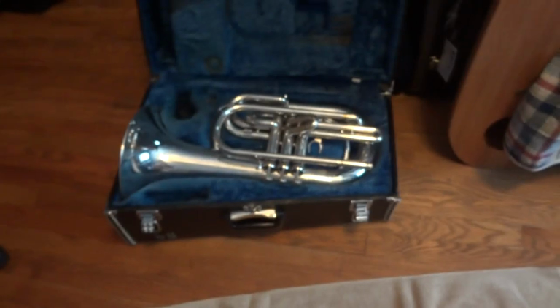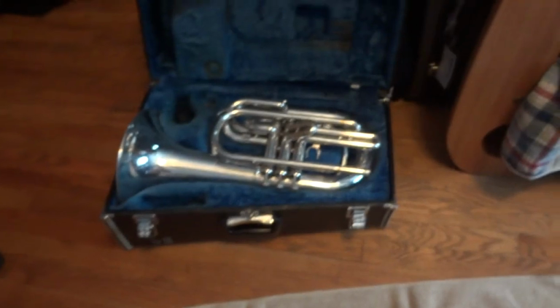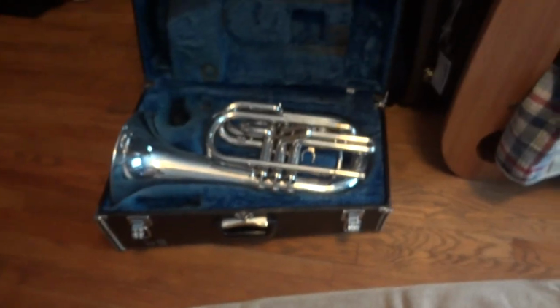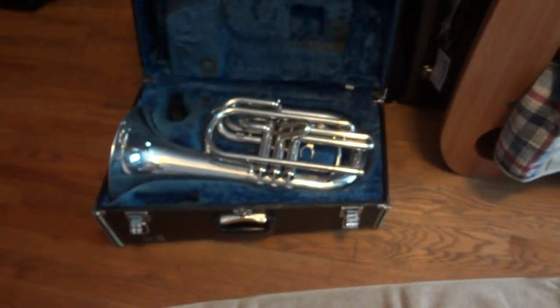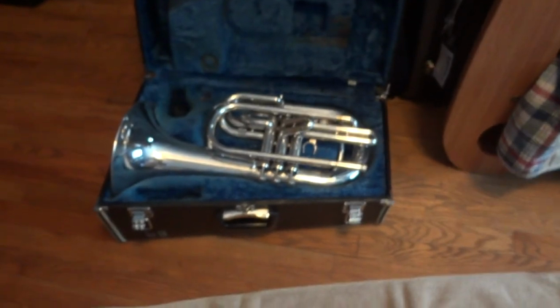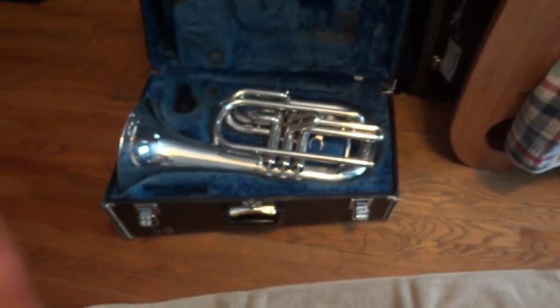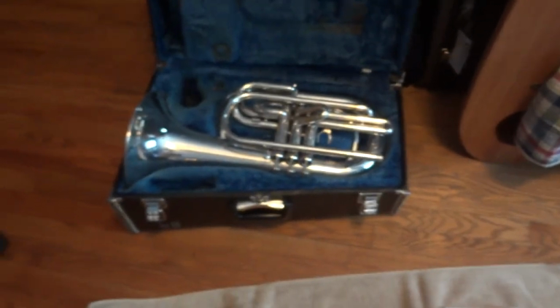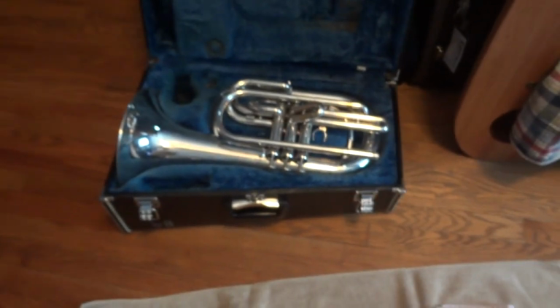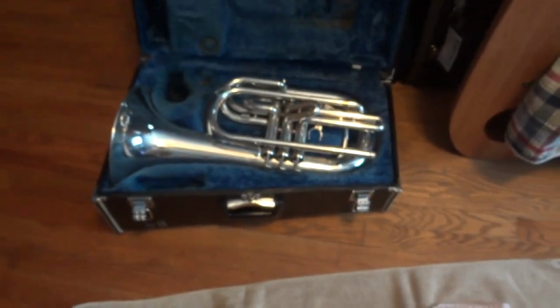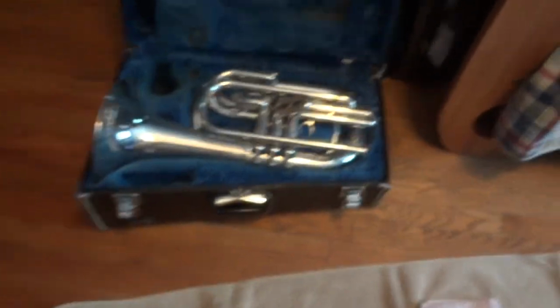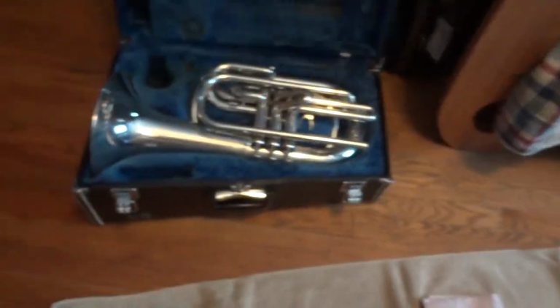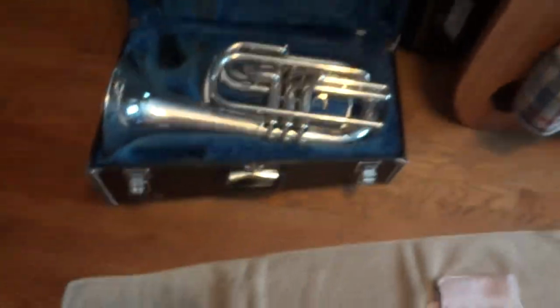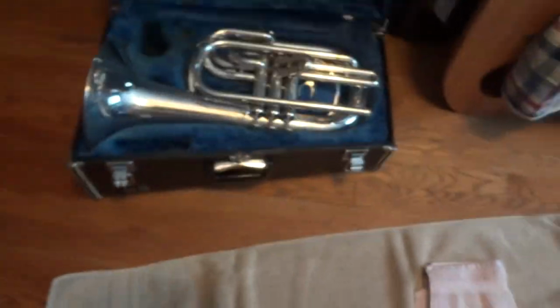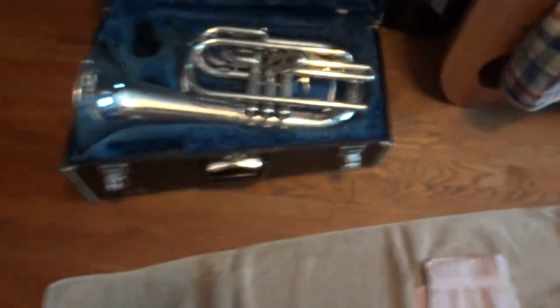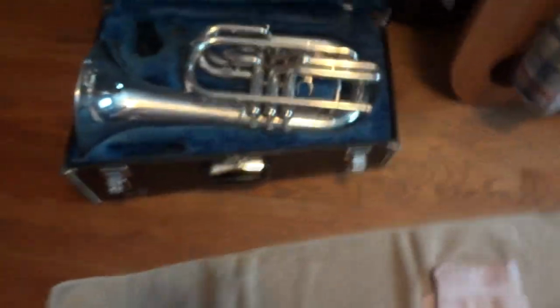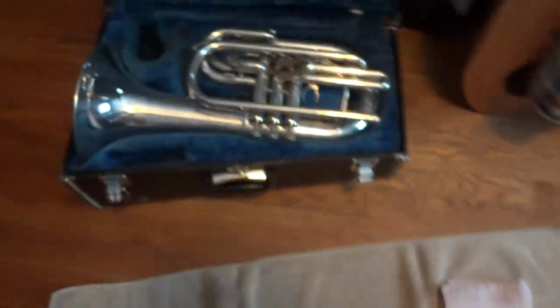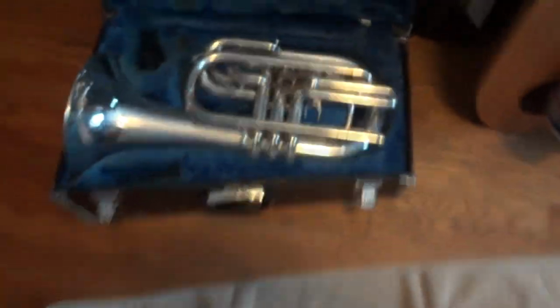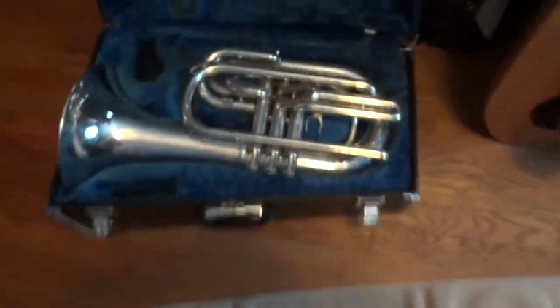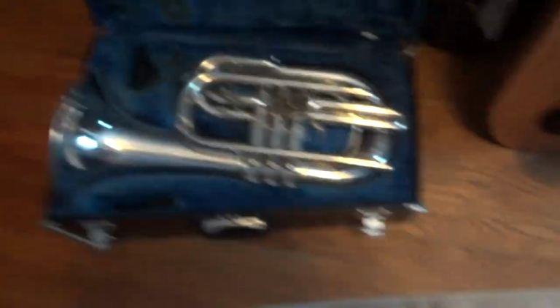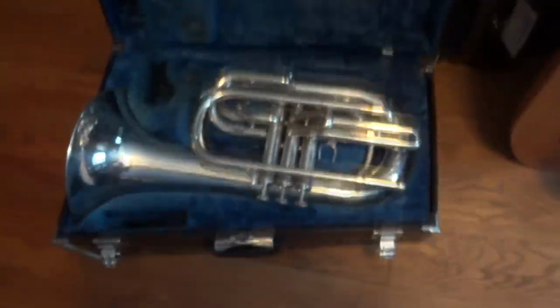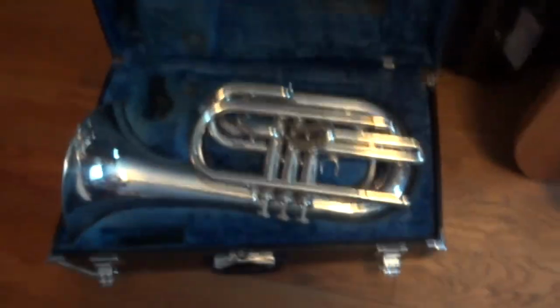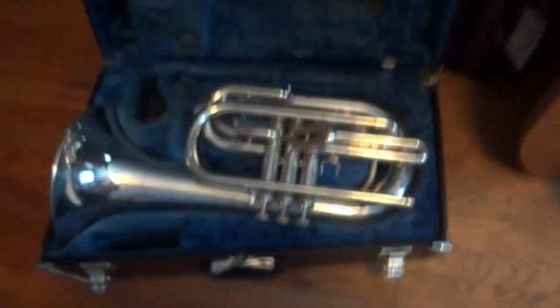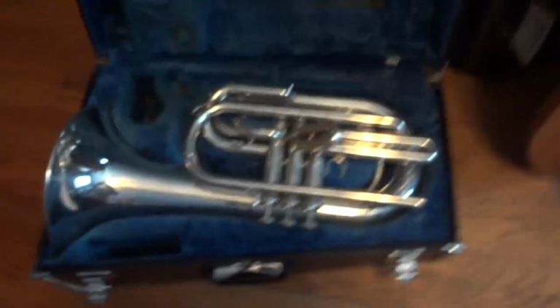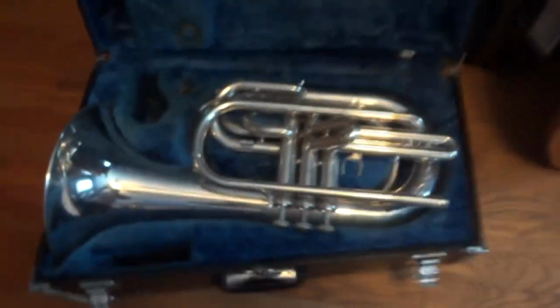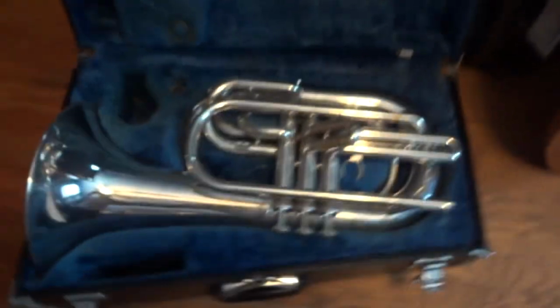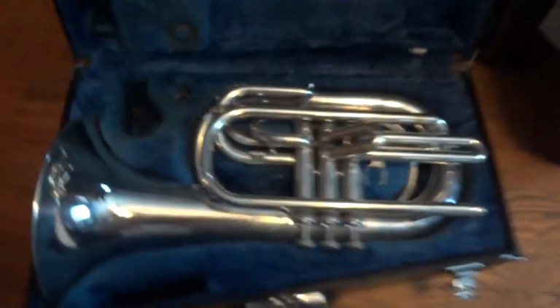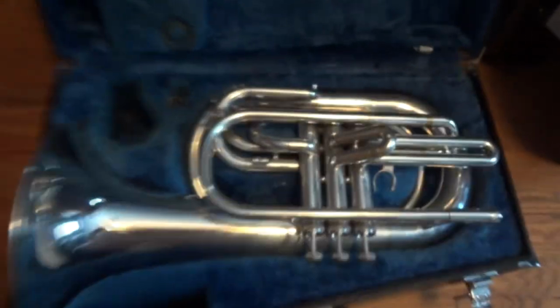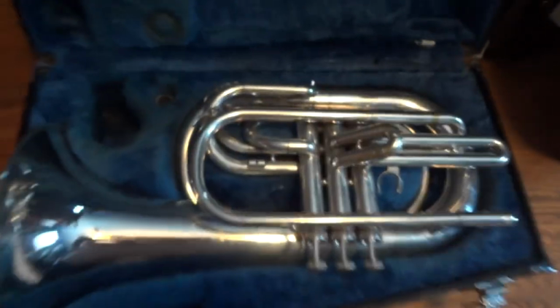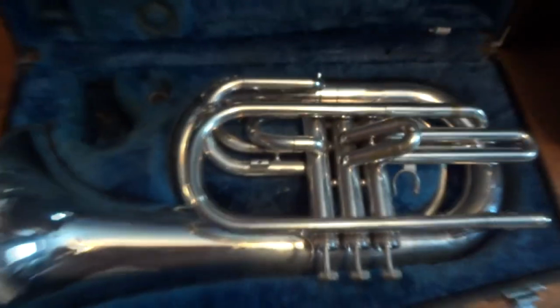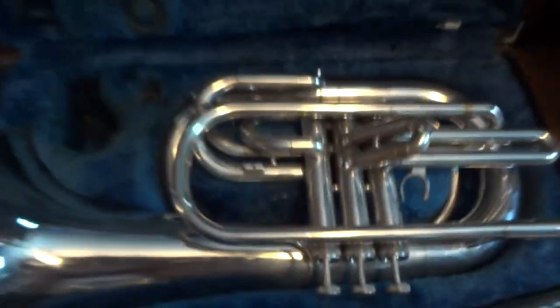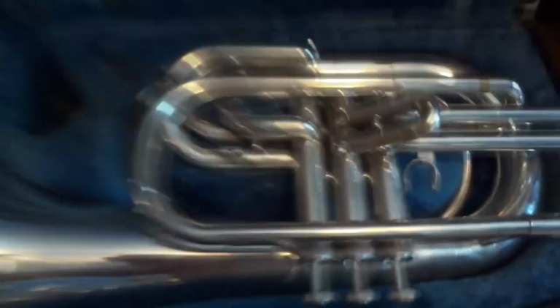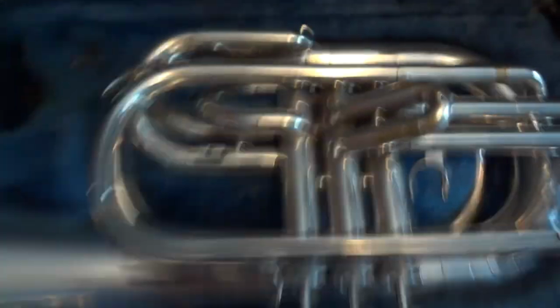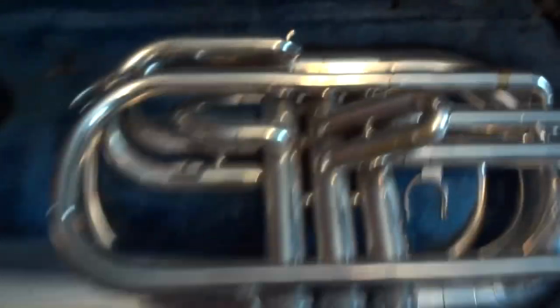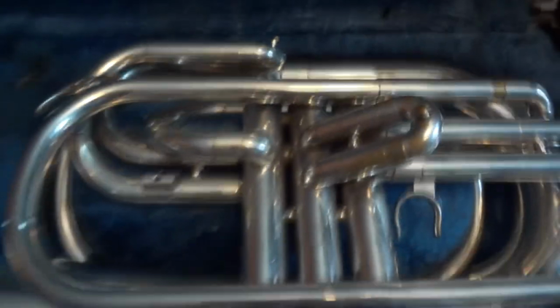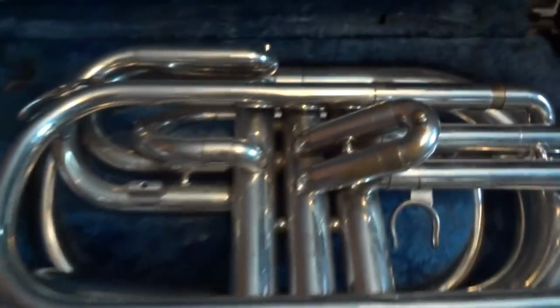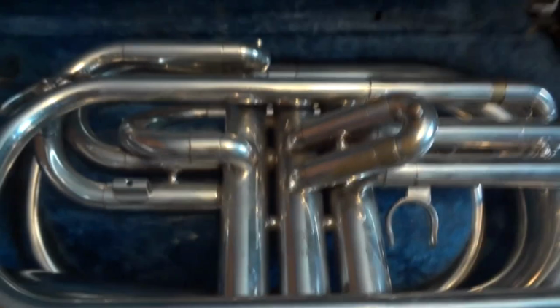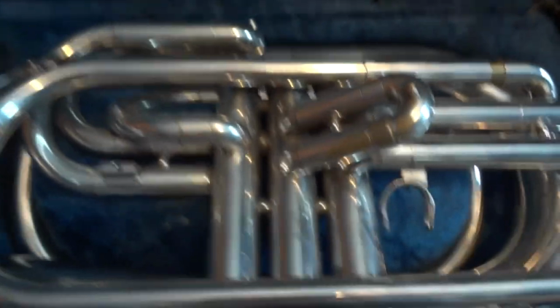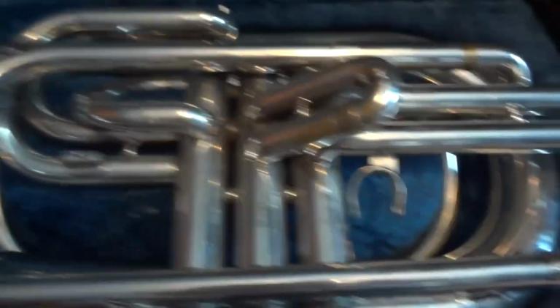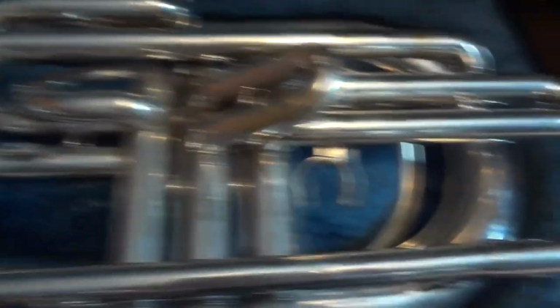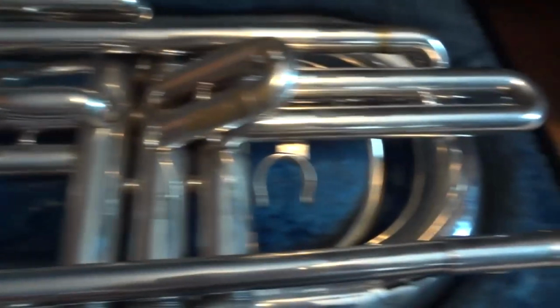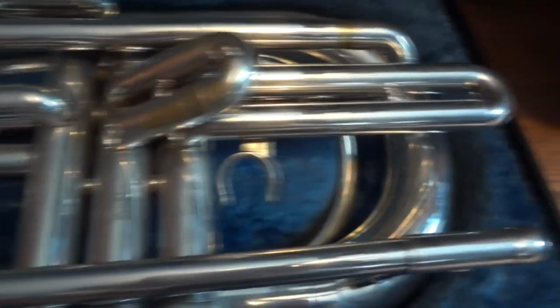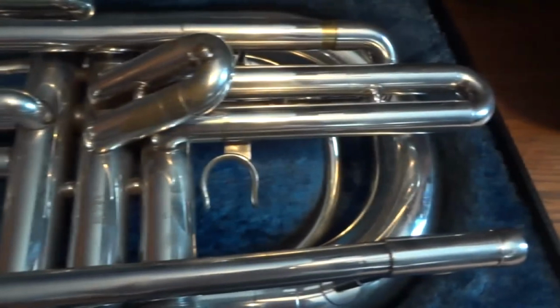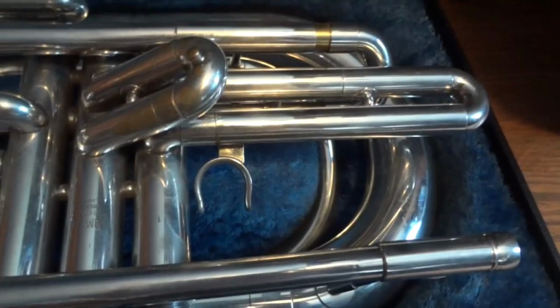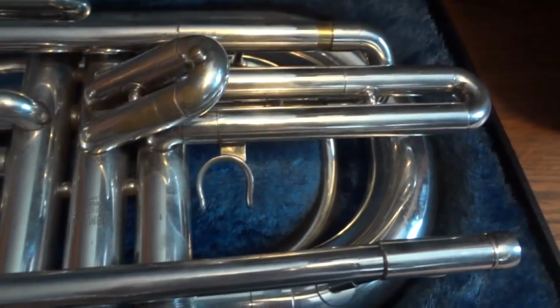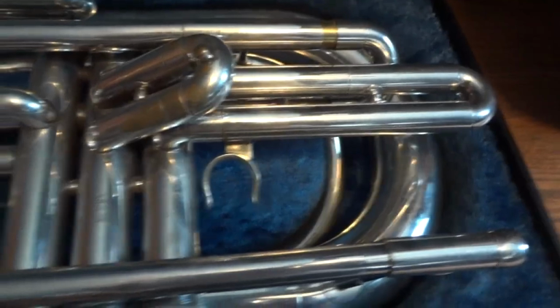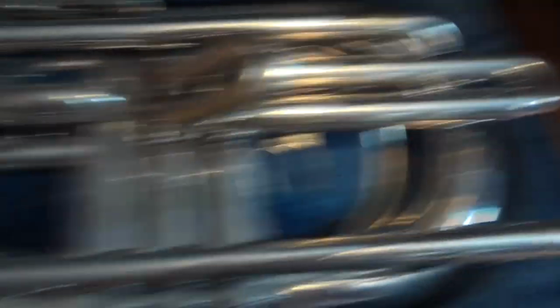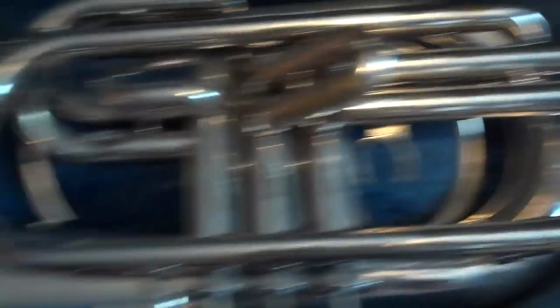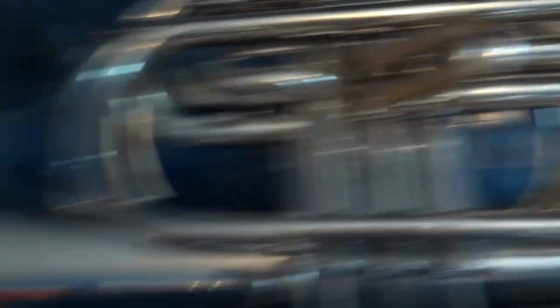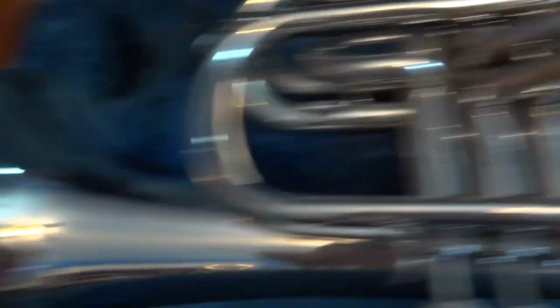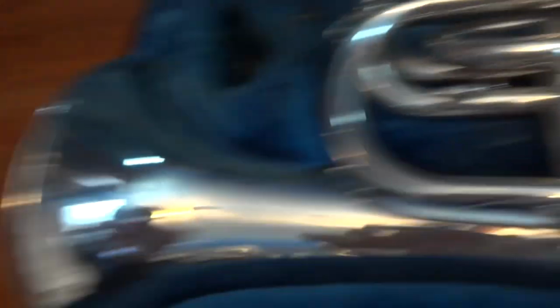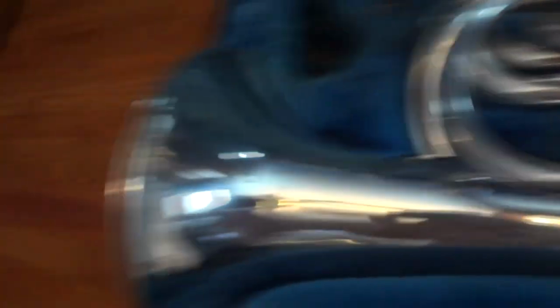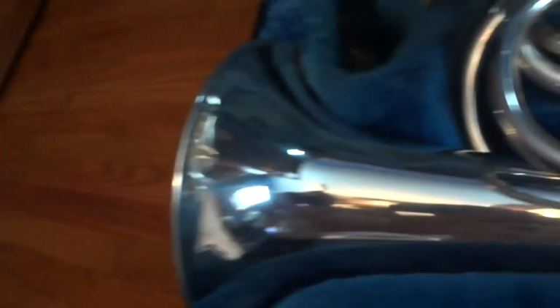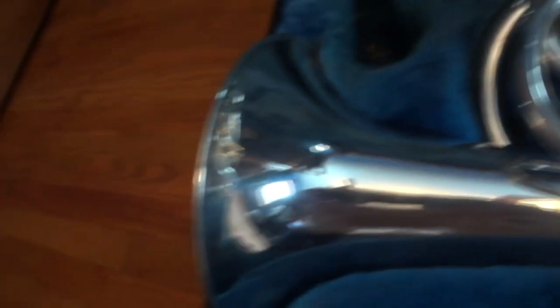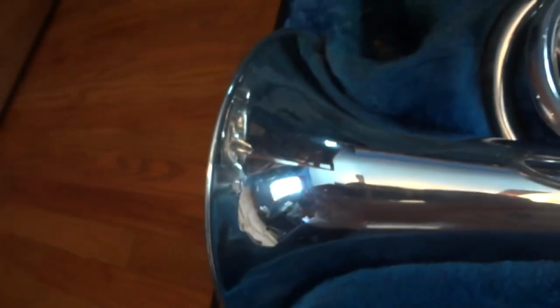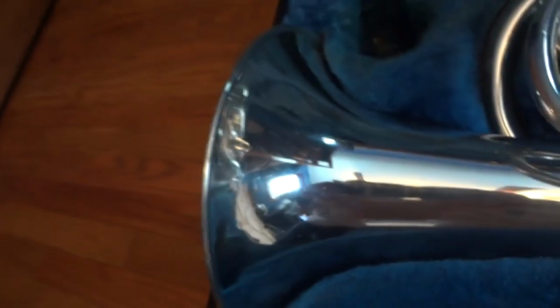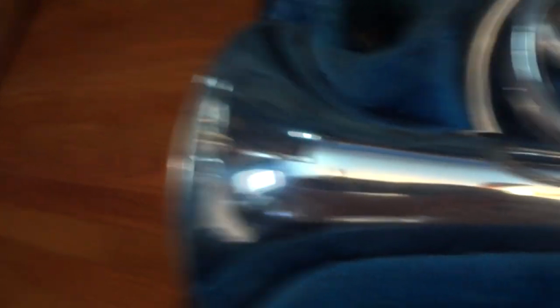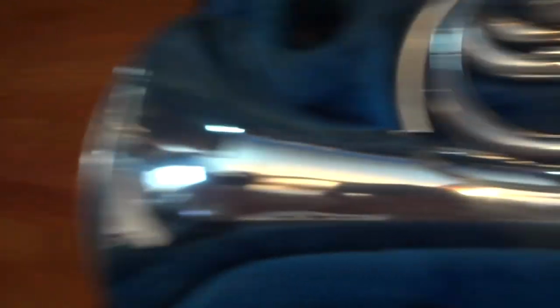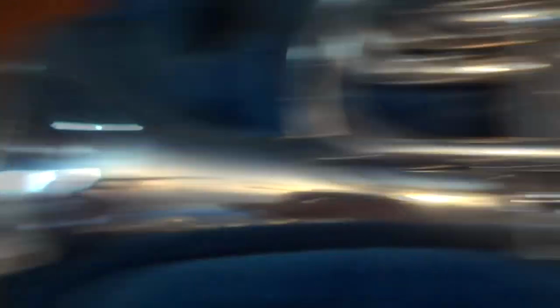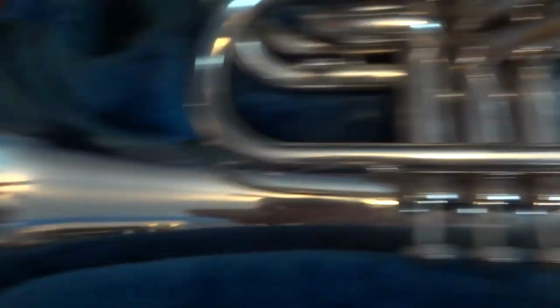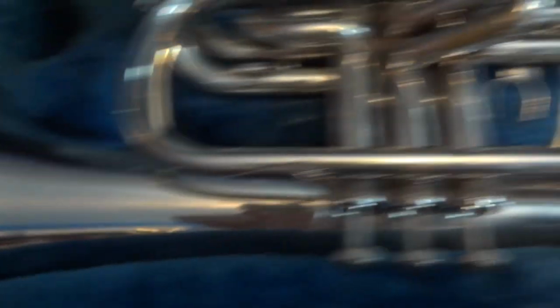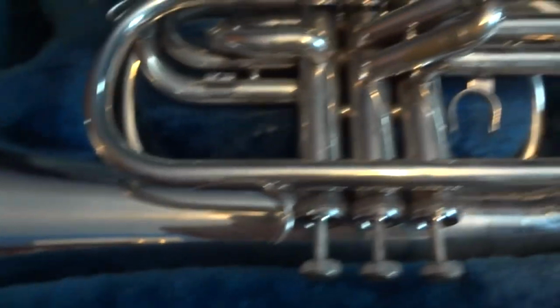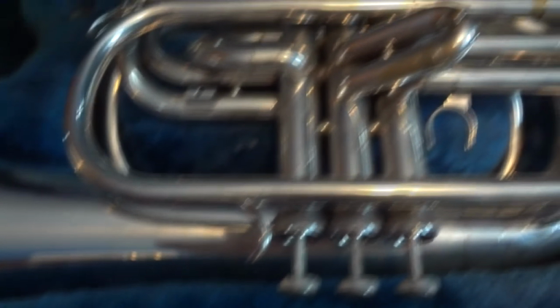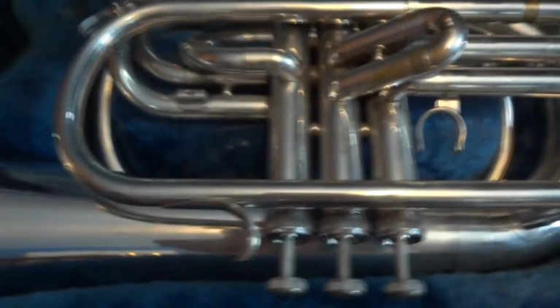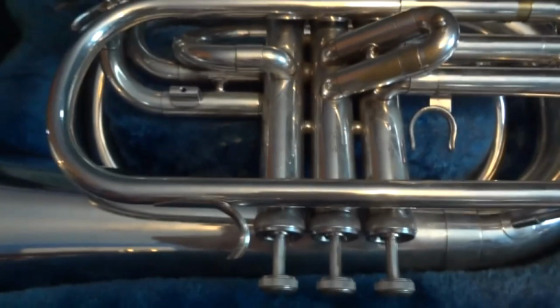Hello everyone, and today I'll be showing you how I clean a marching baritone.